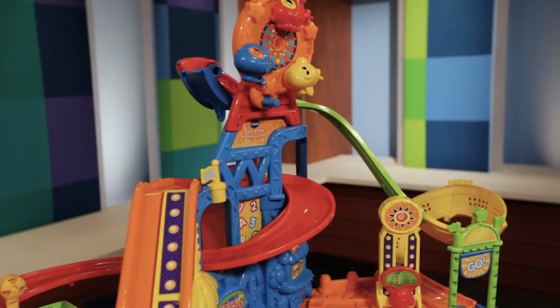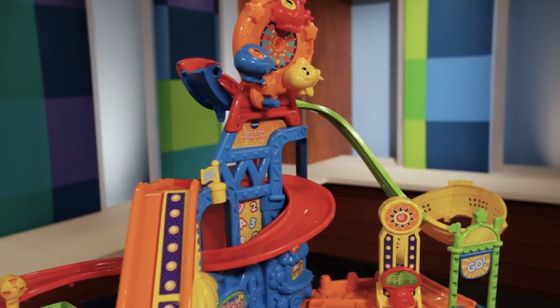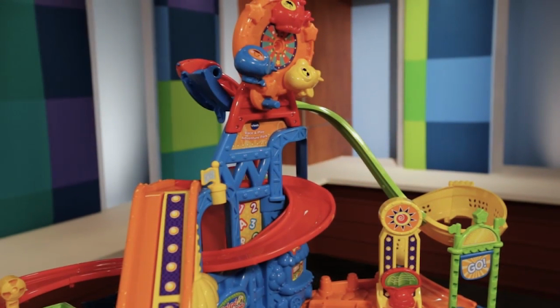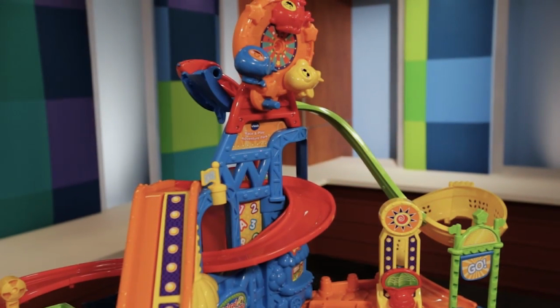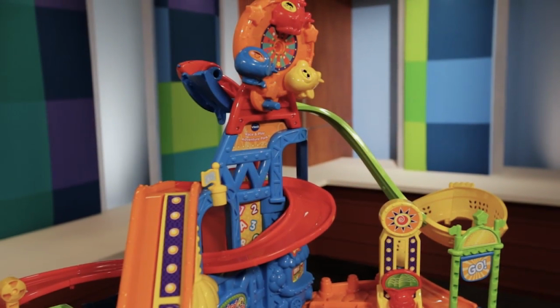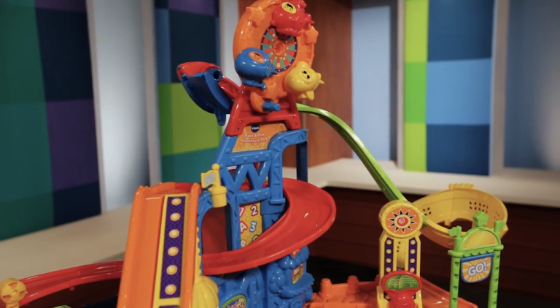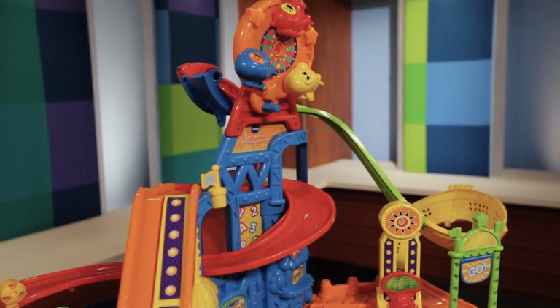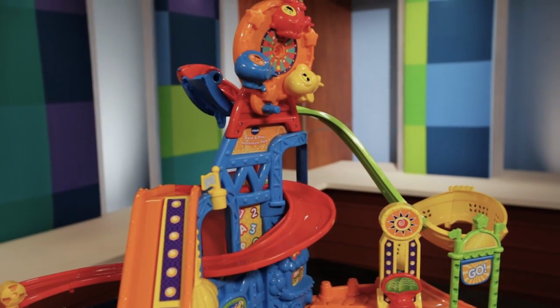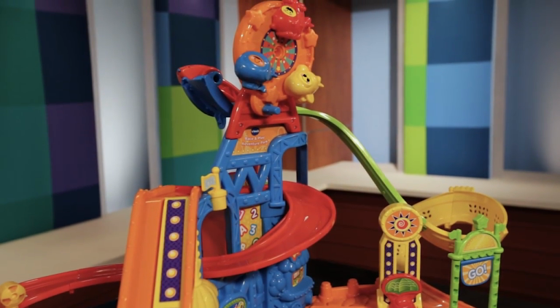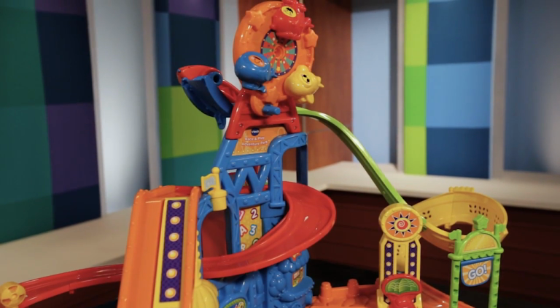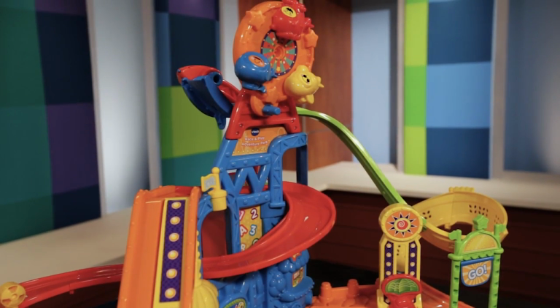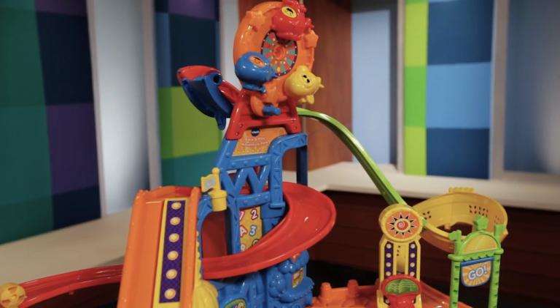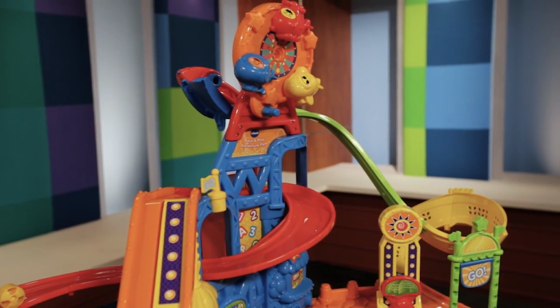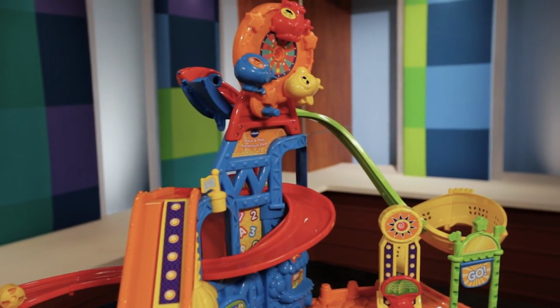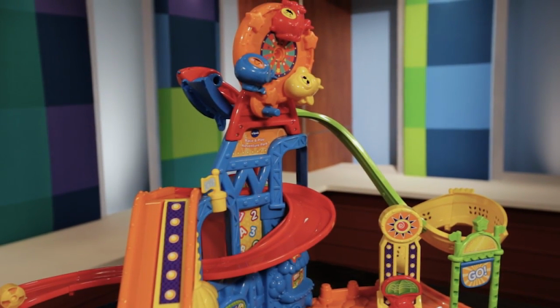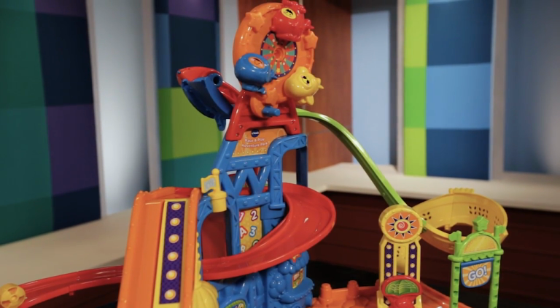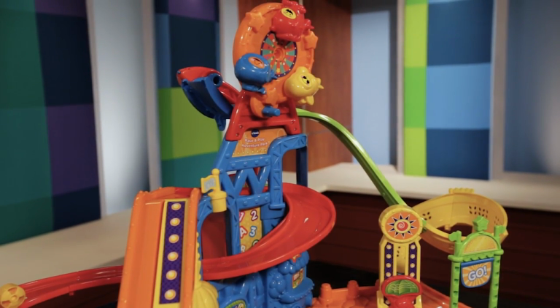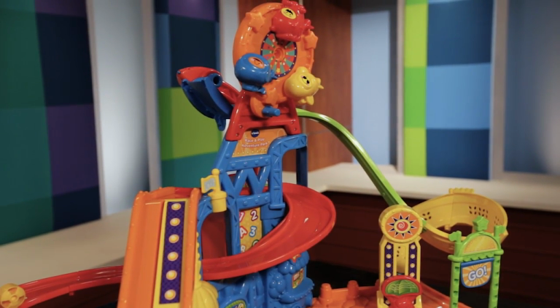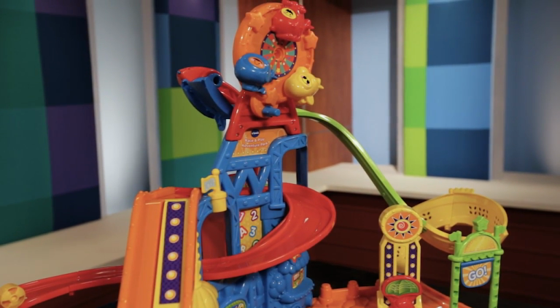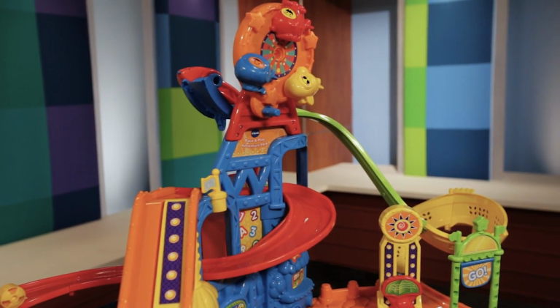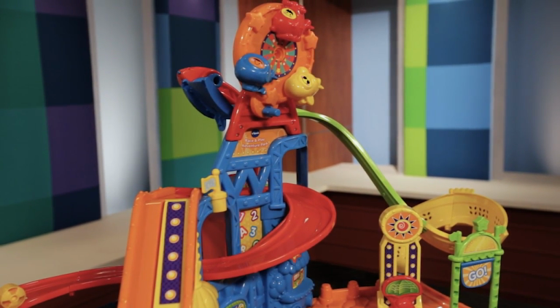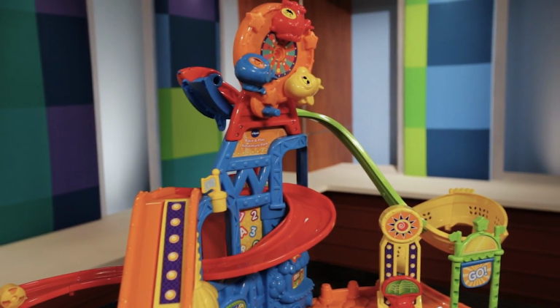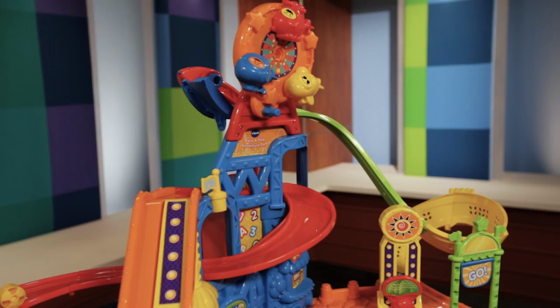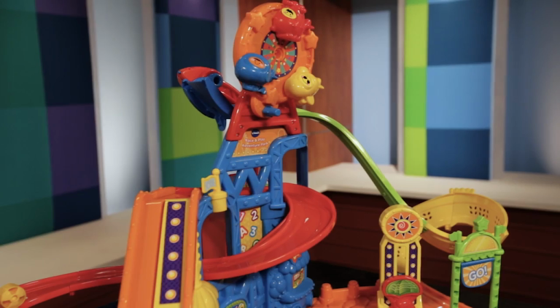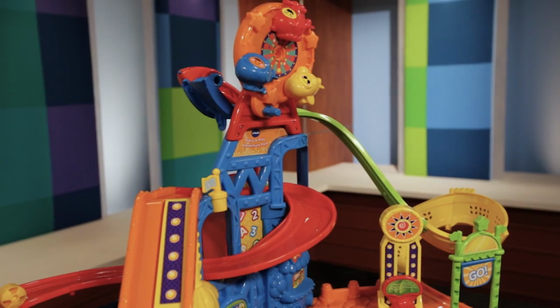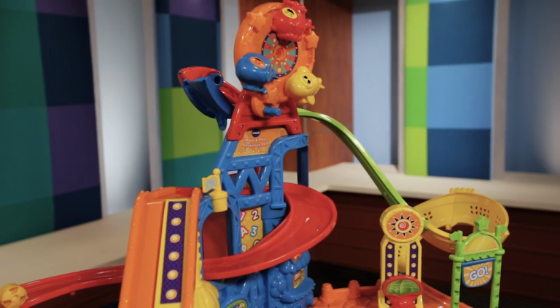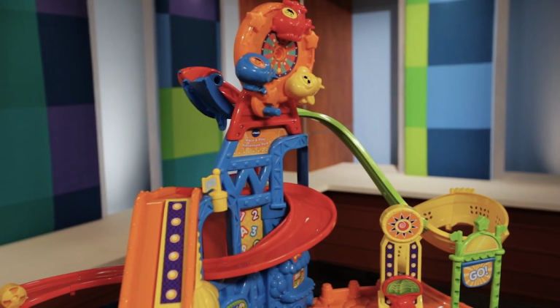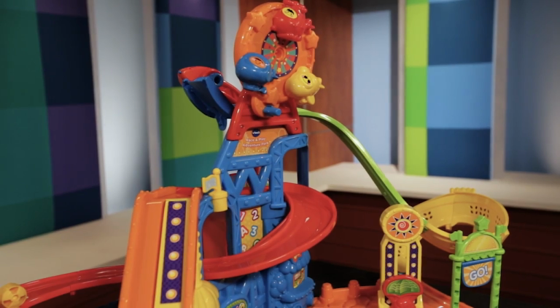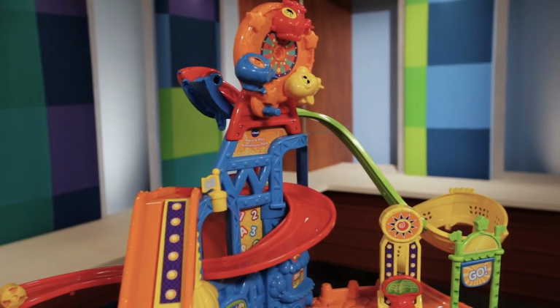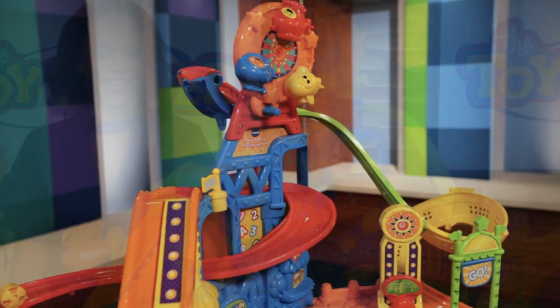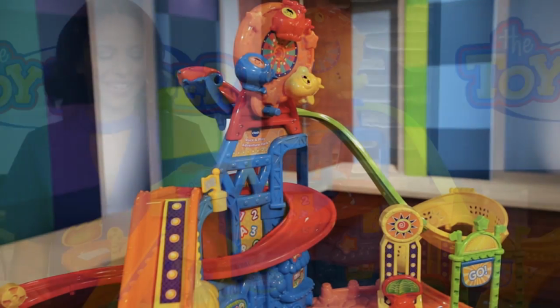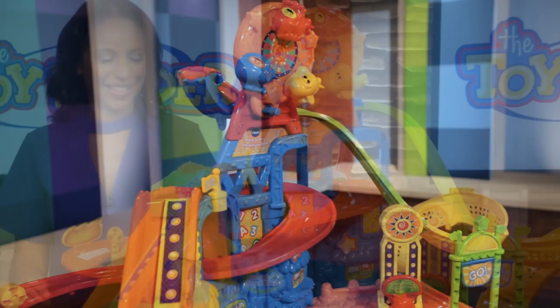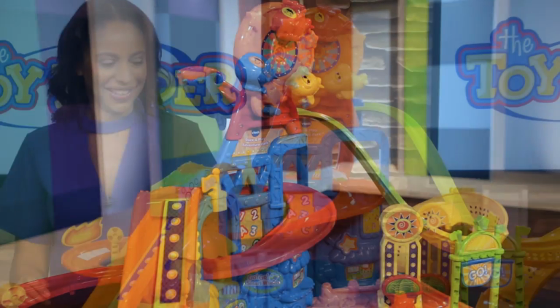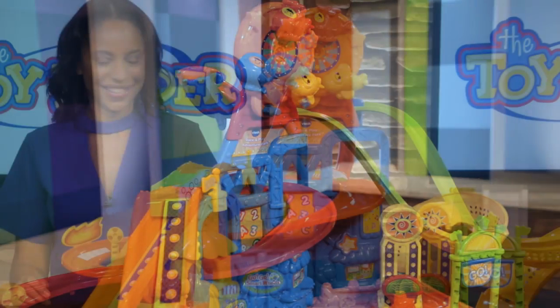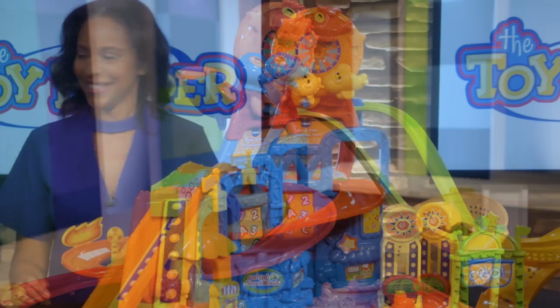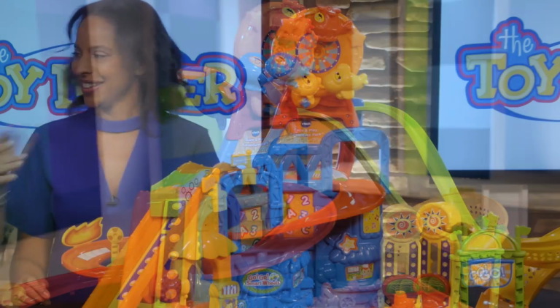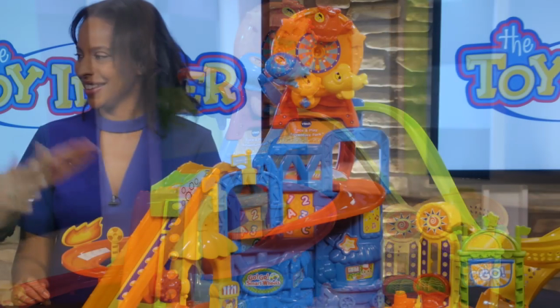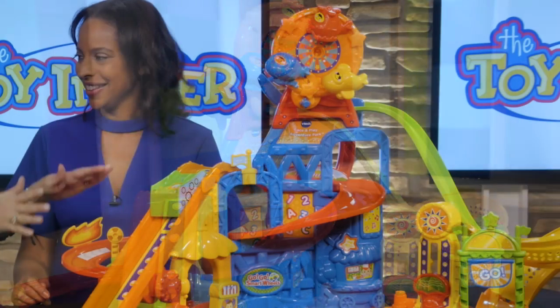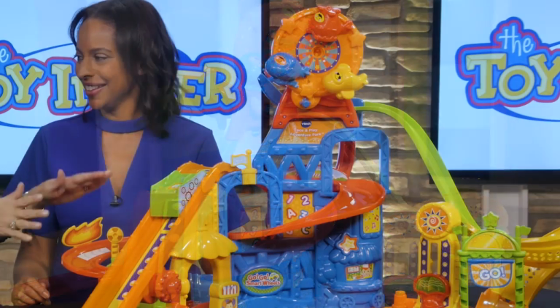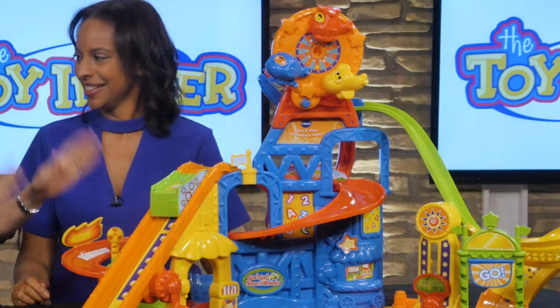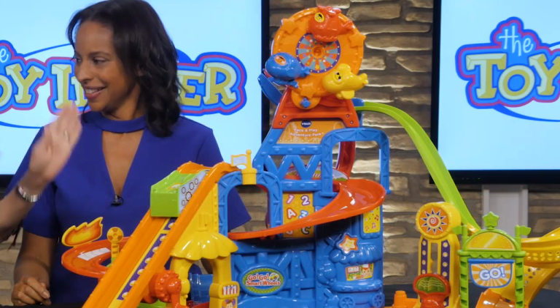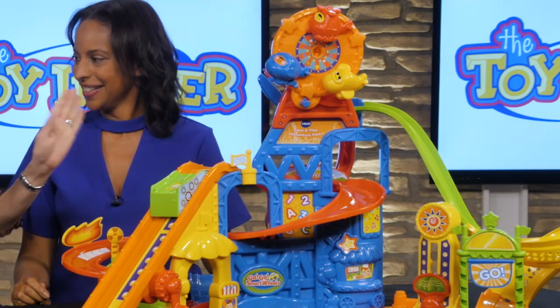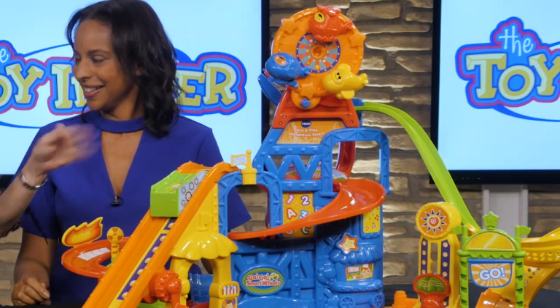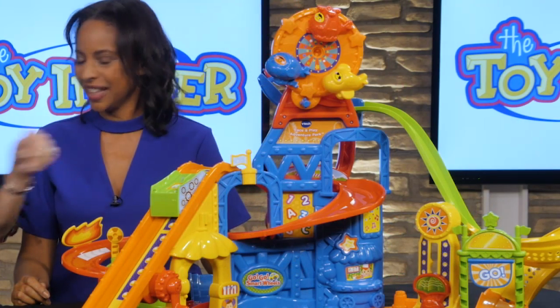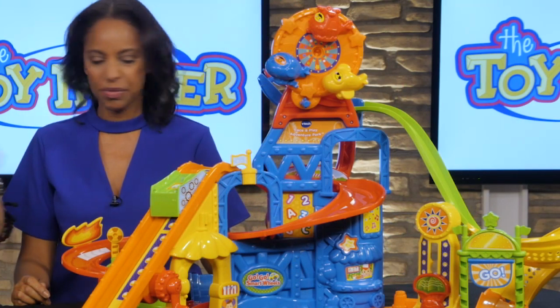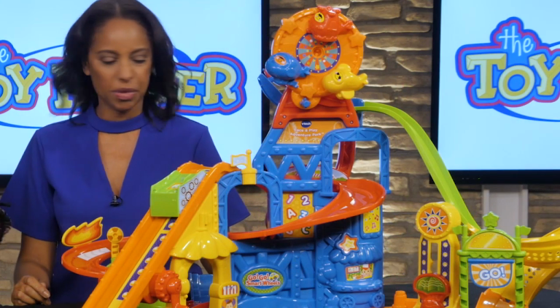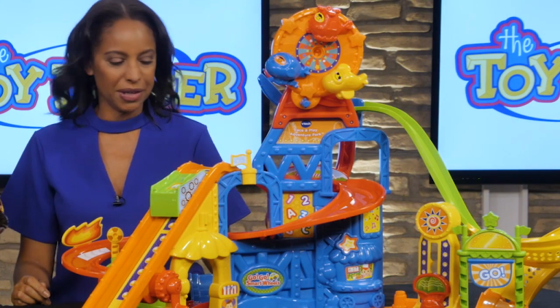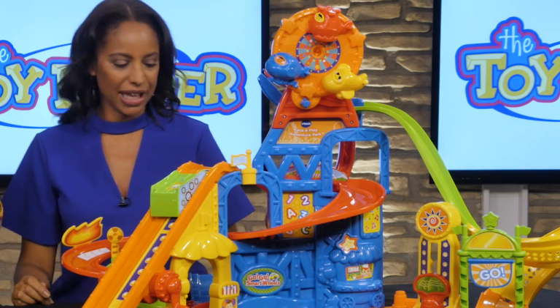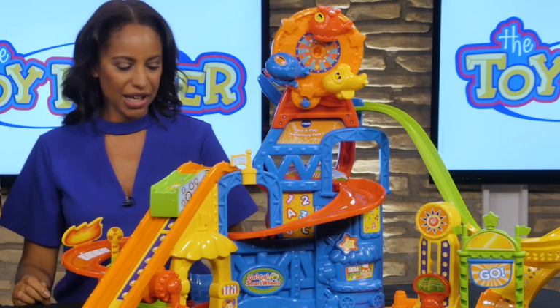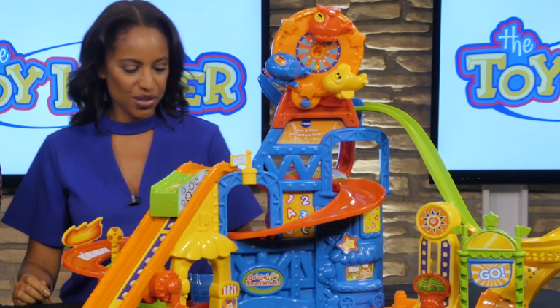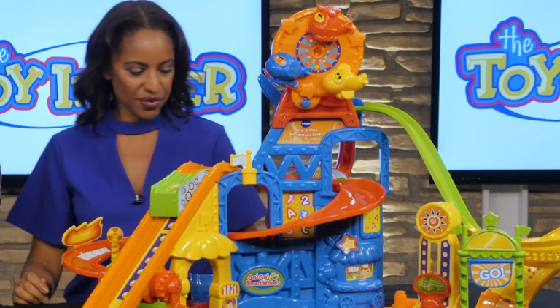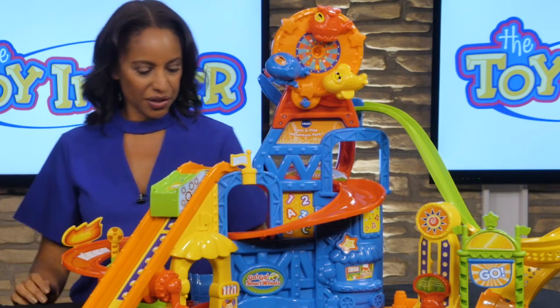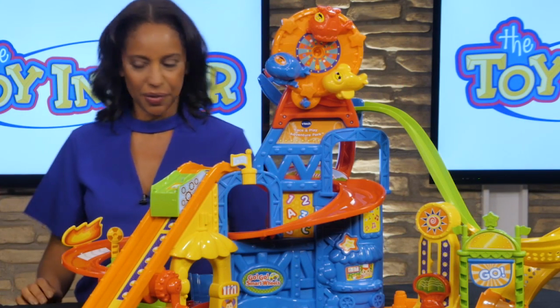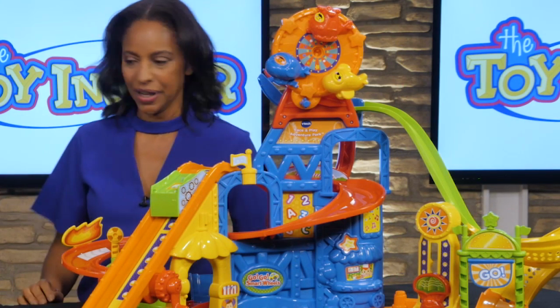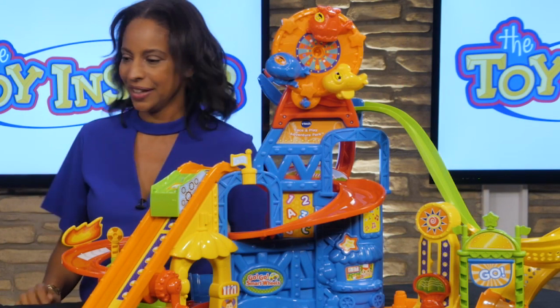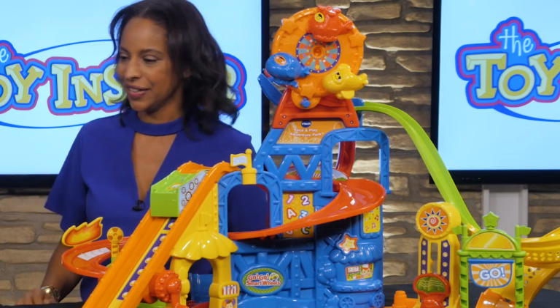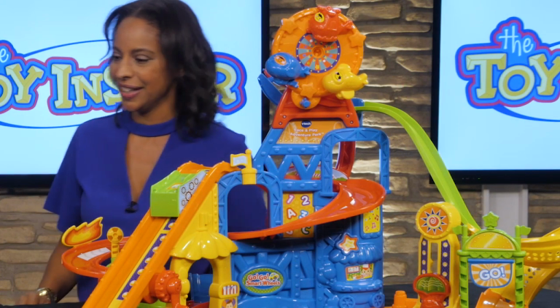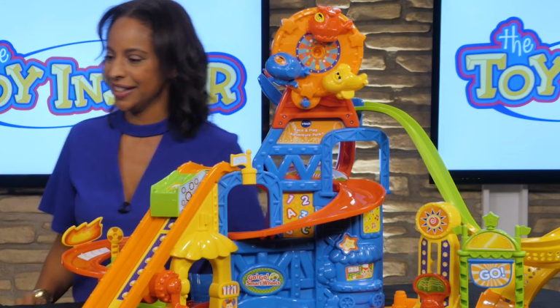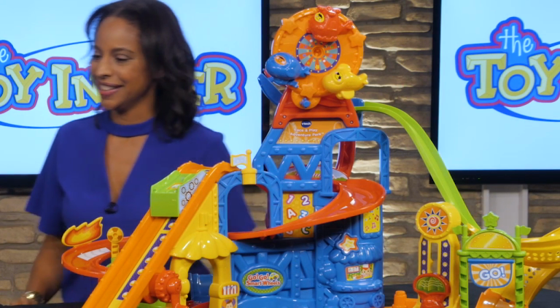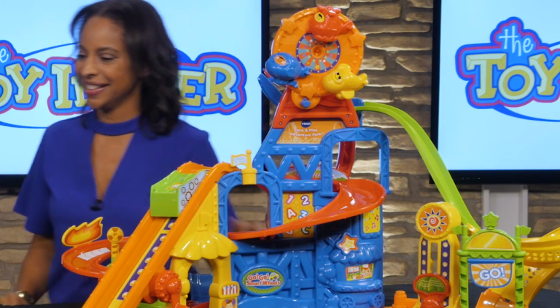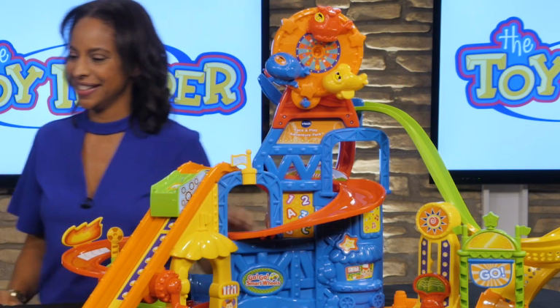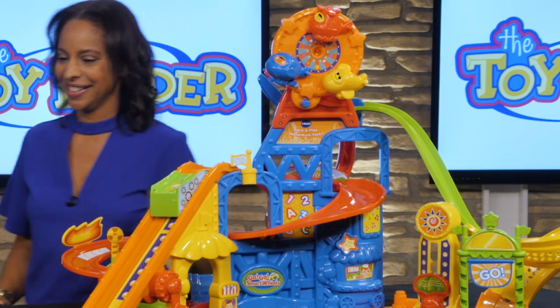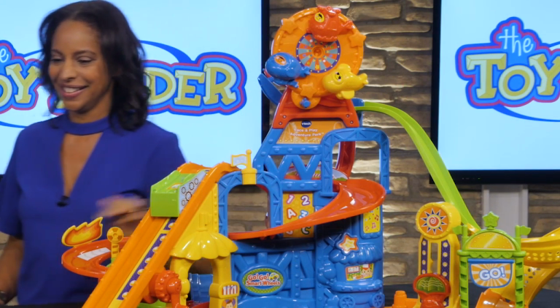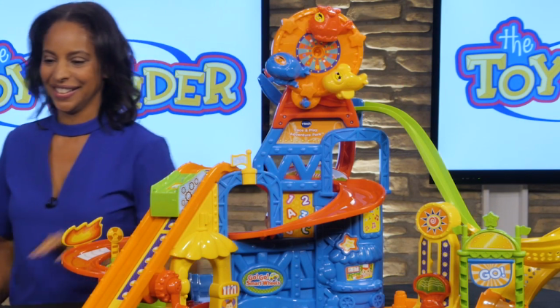We have a Ferris wheel on top, all of these cool bright colors. So a lot of fun — keeps them engaged.